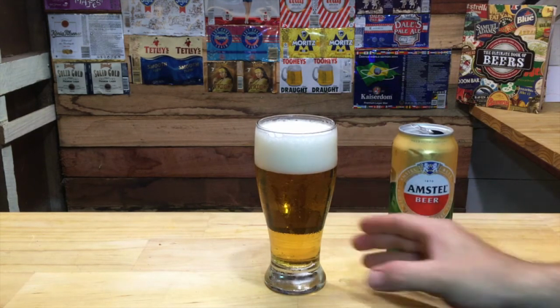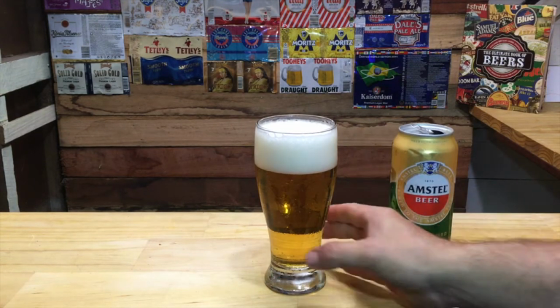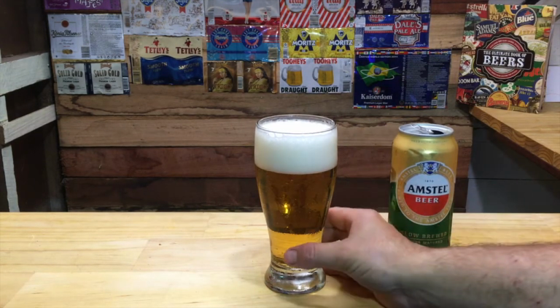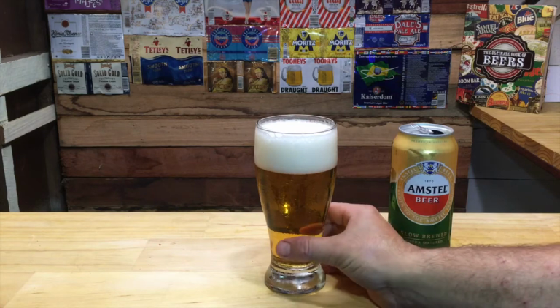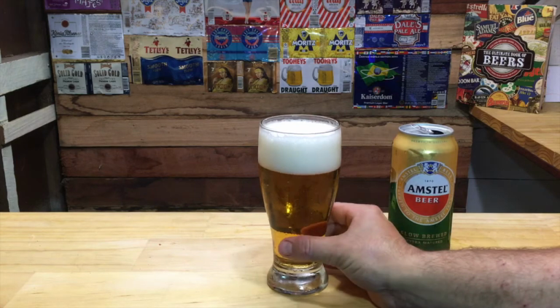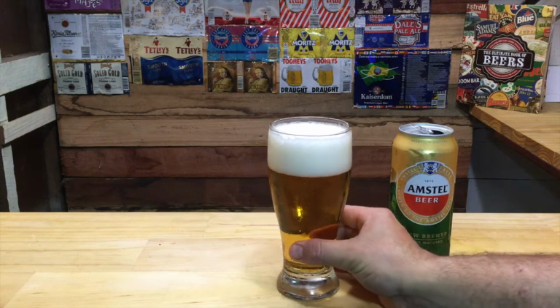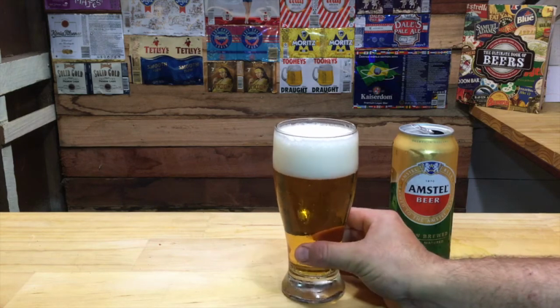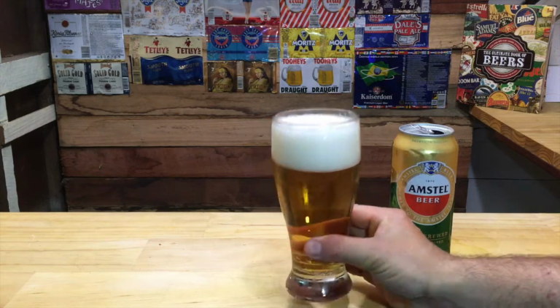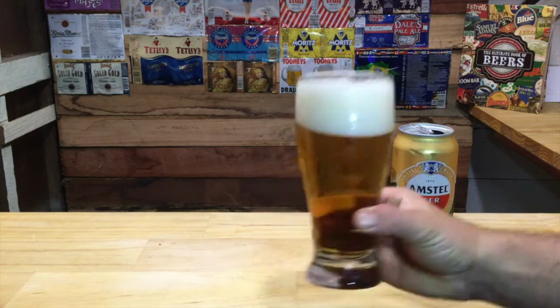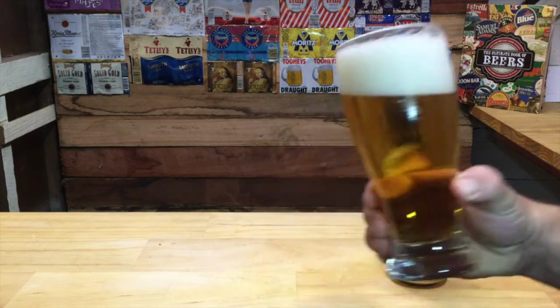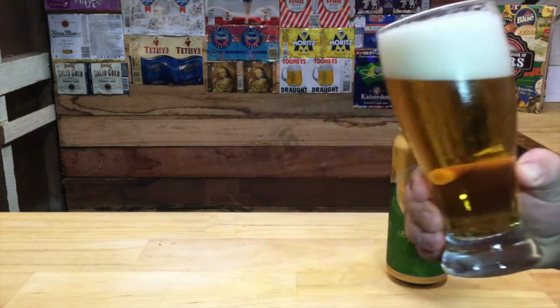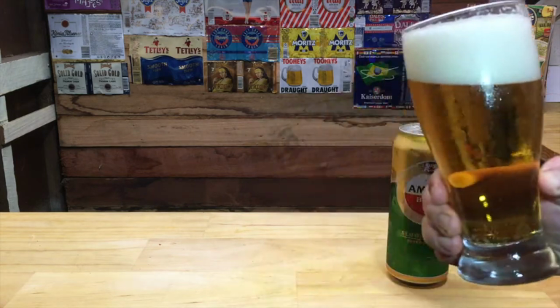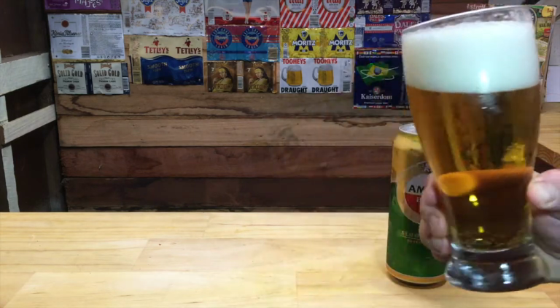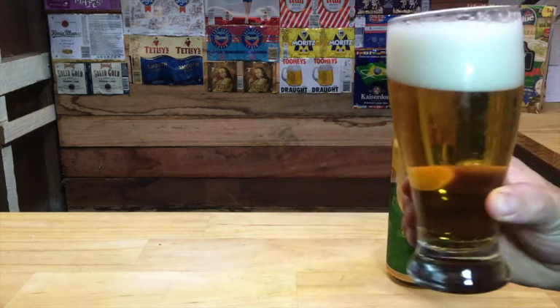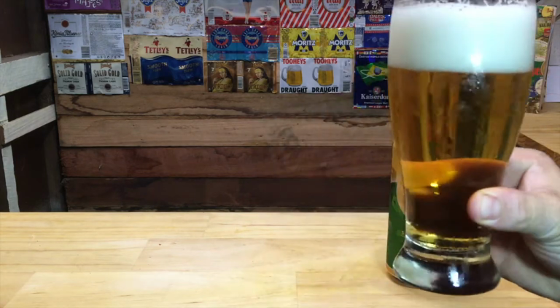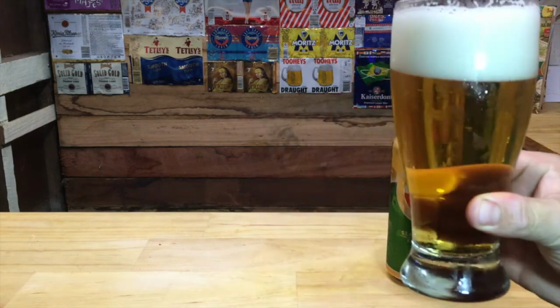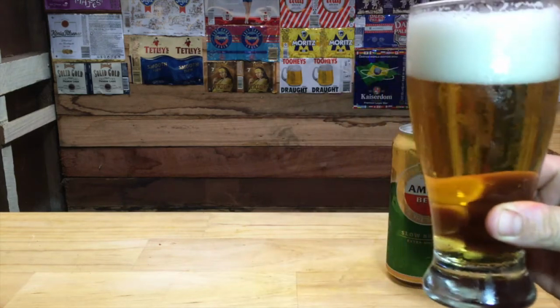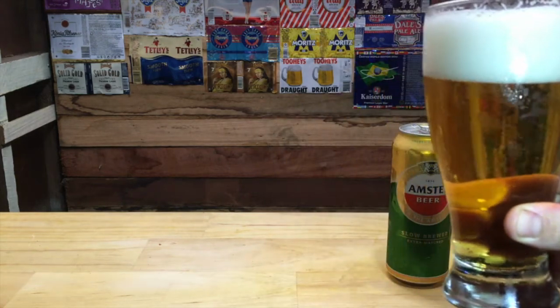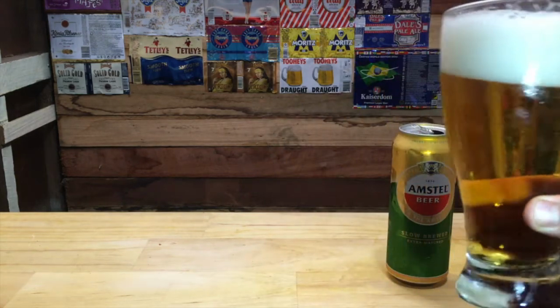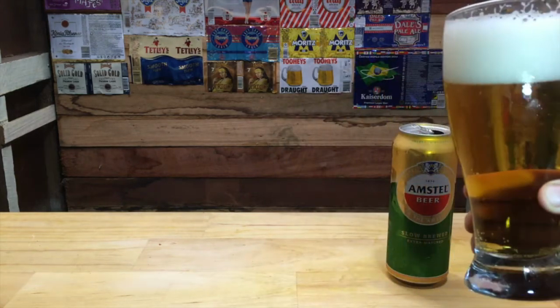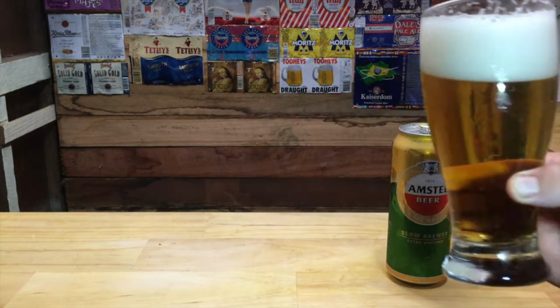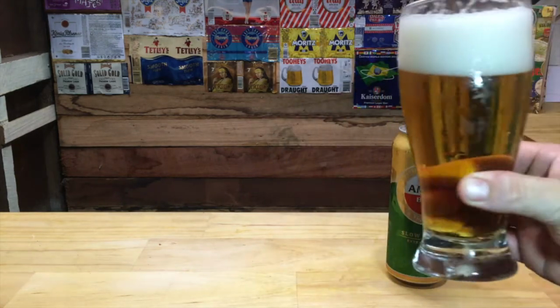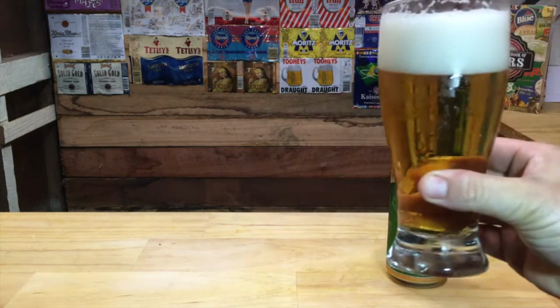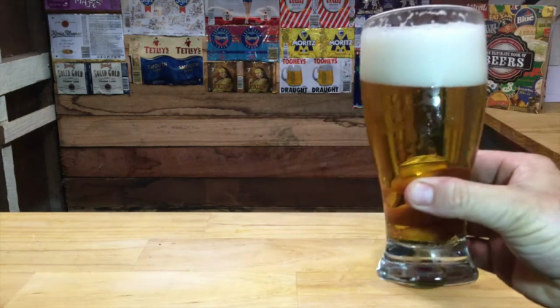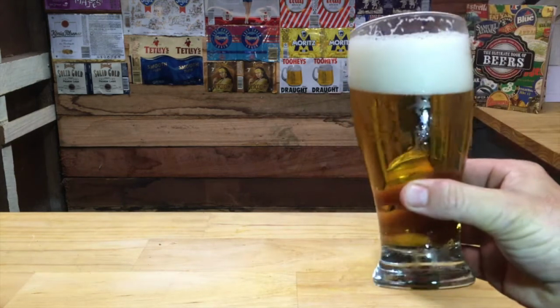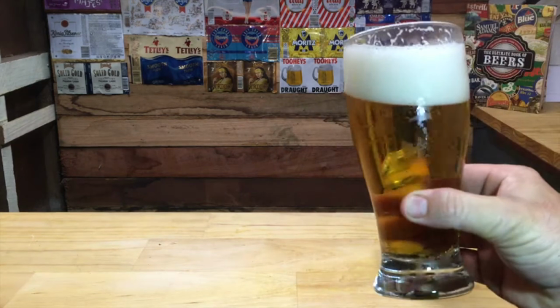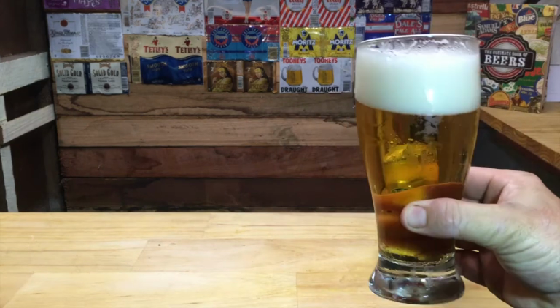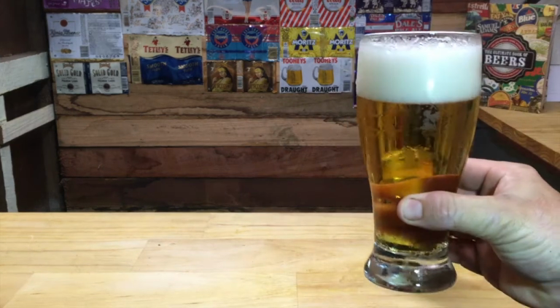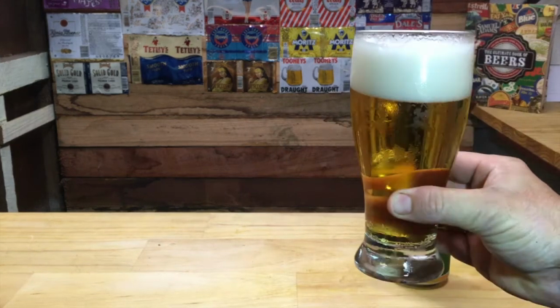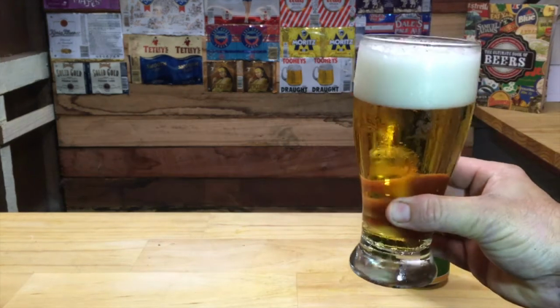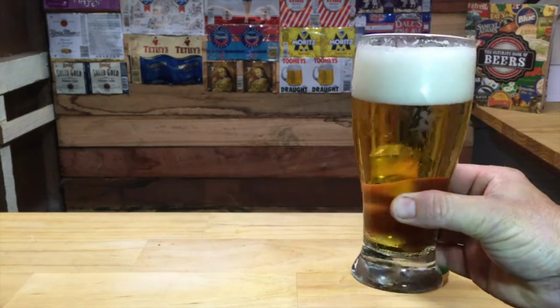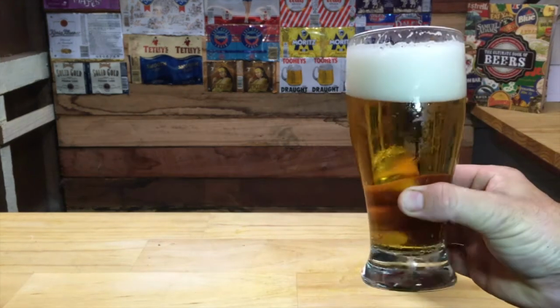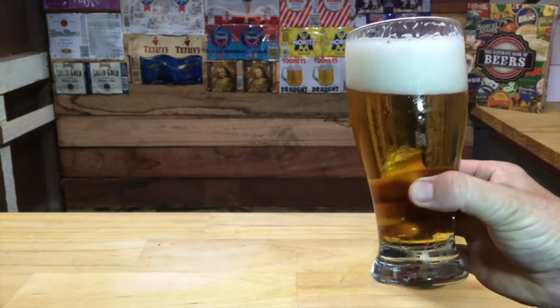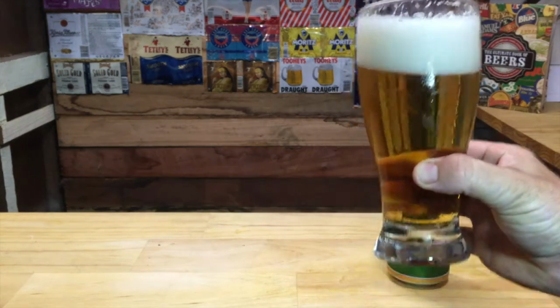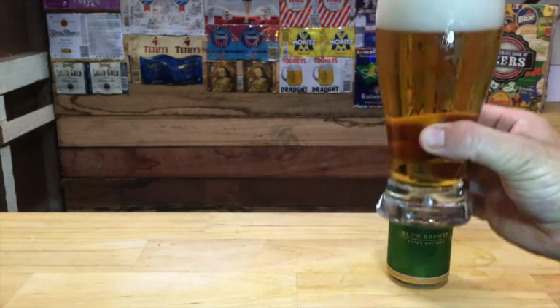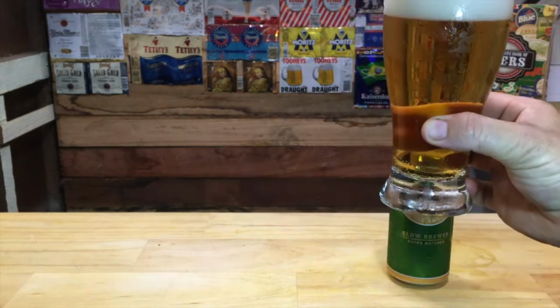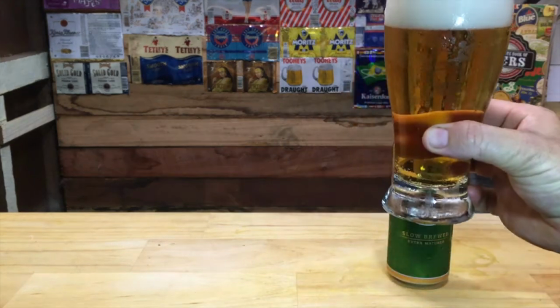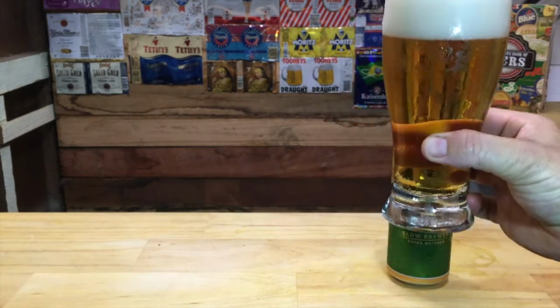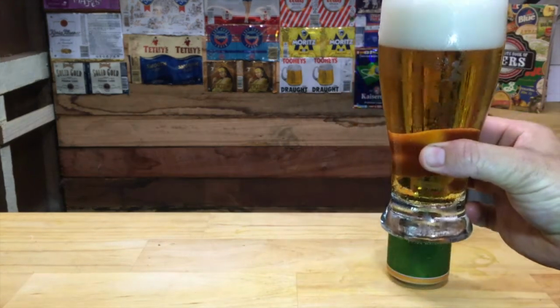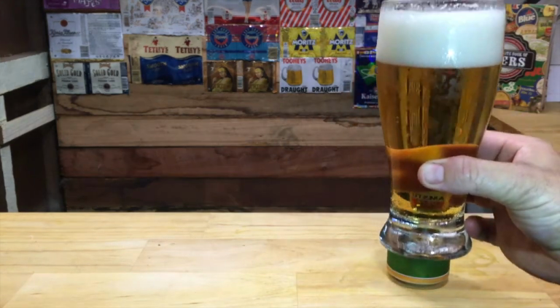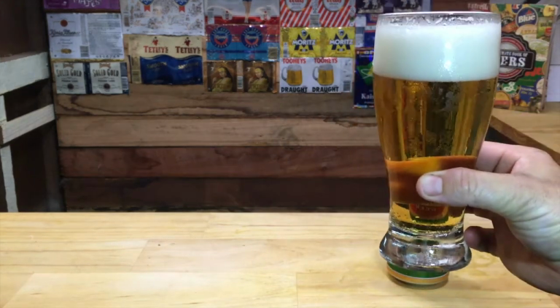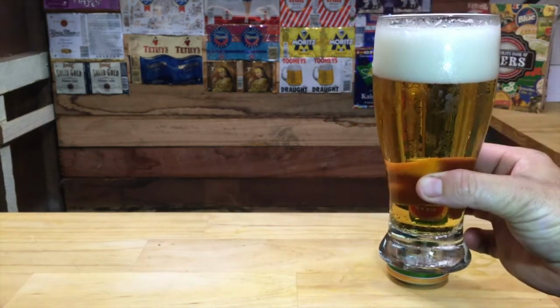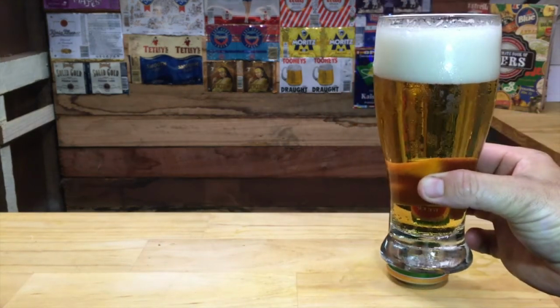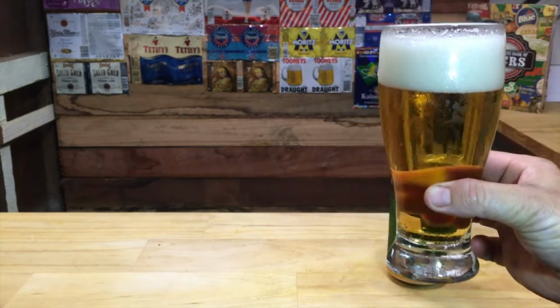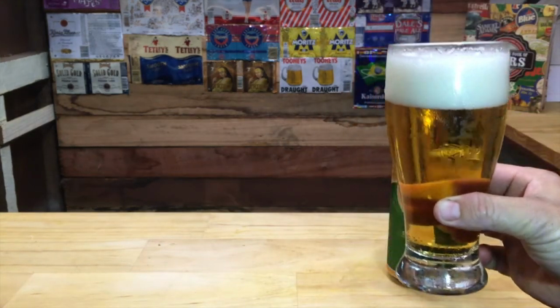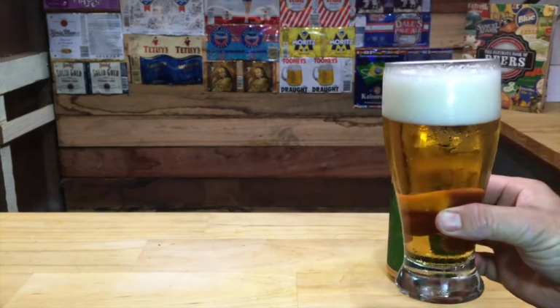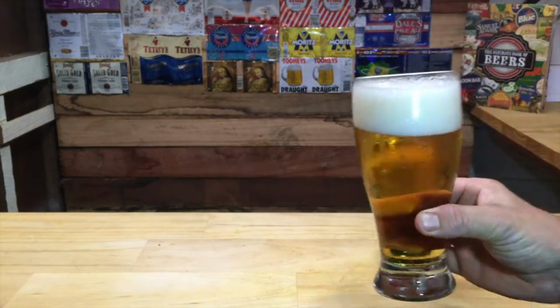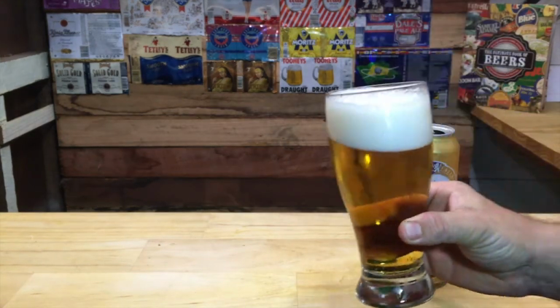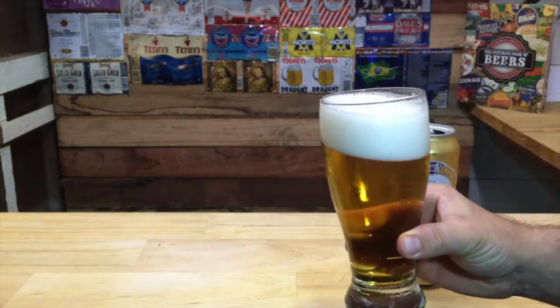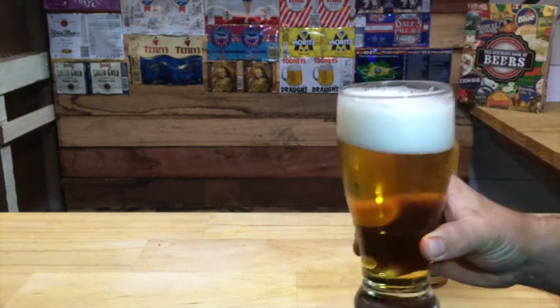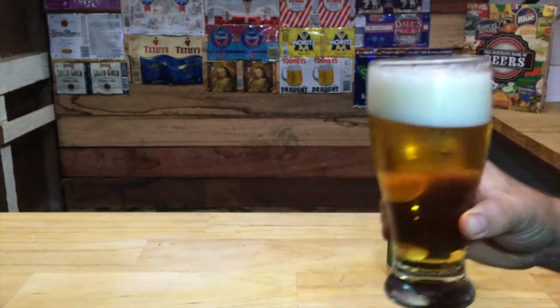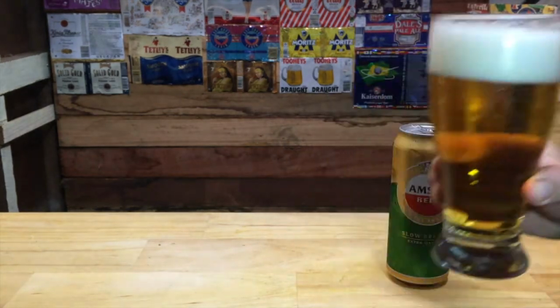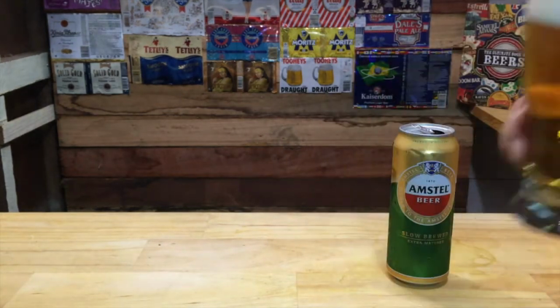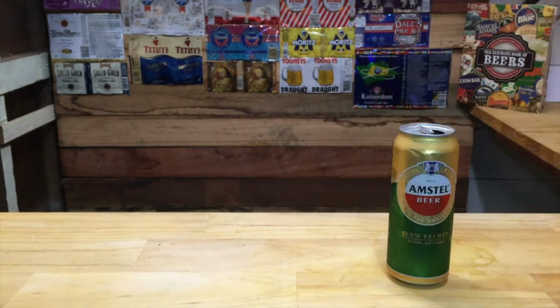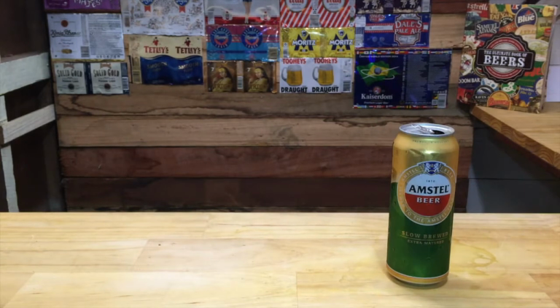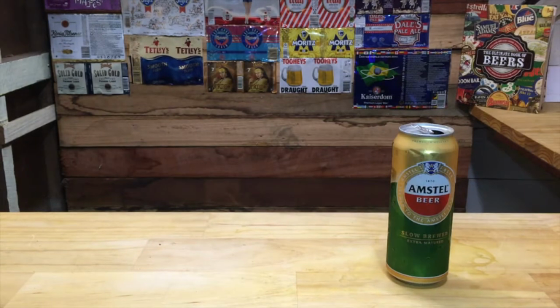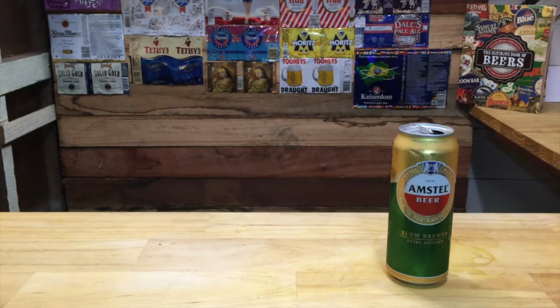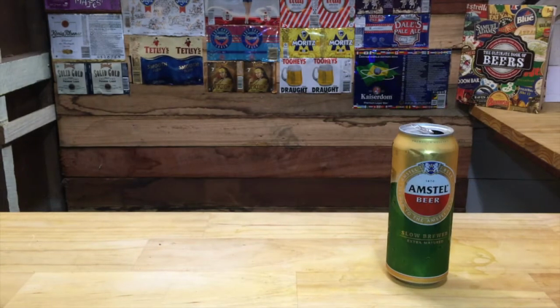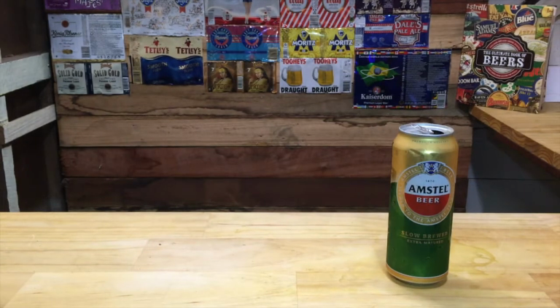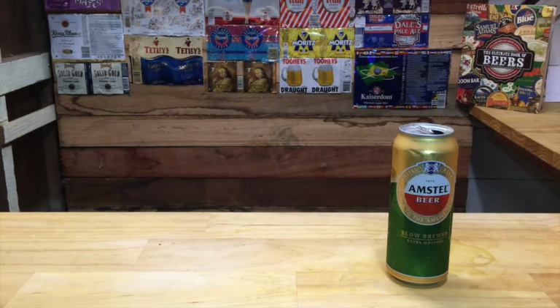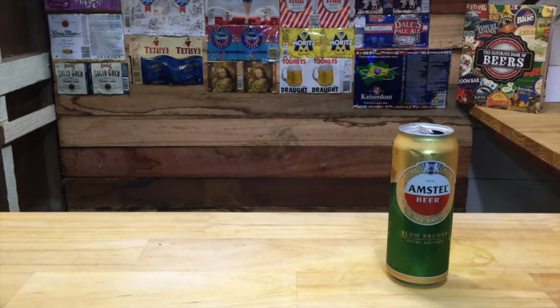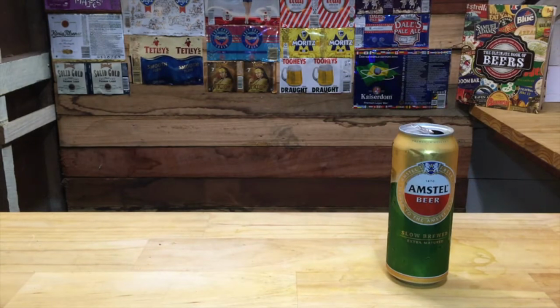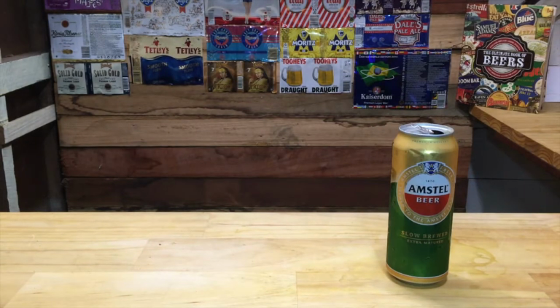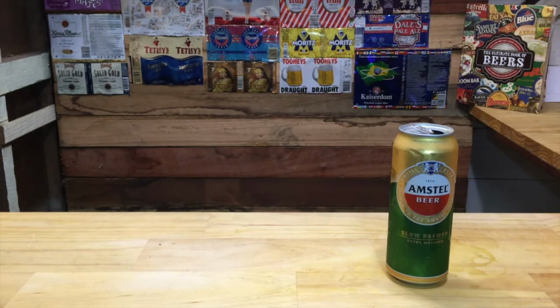The colour of this beer is, as you can see, a light golden appearance. Another fact: Heineken actually own Amstel.